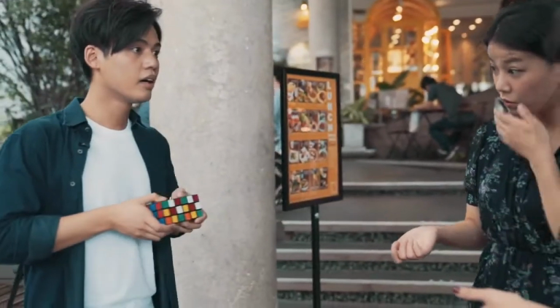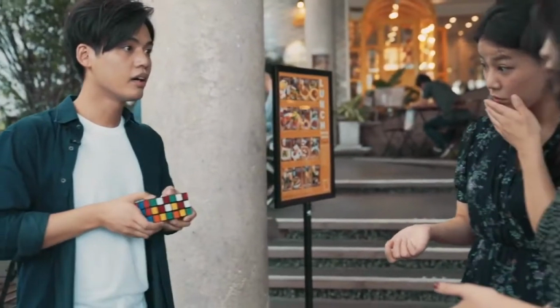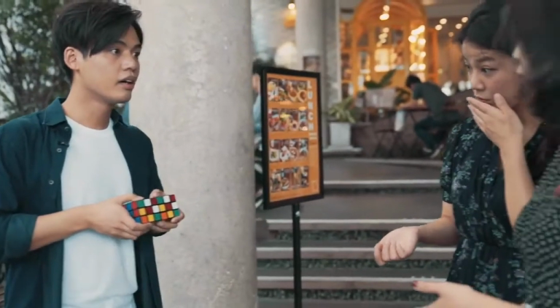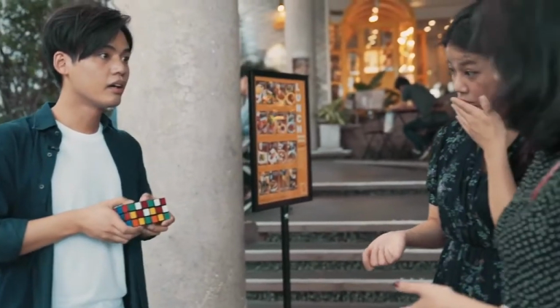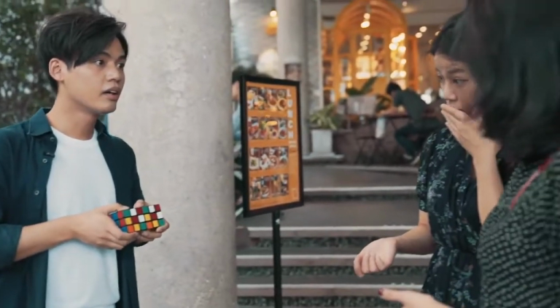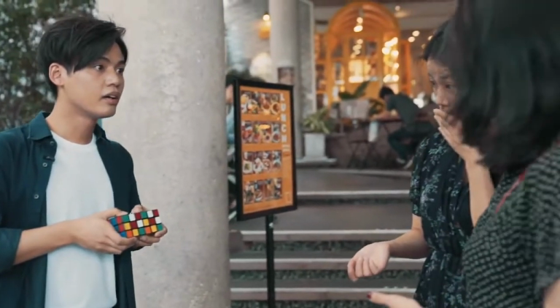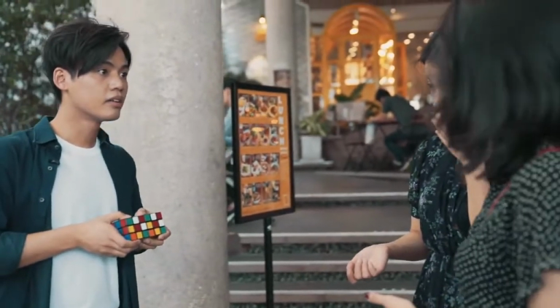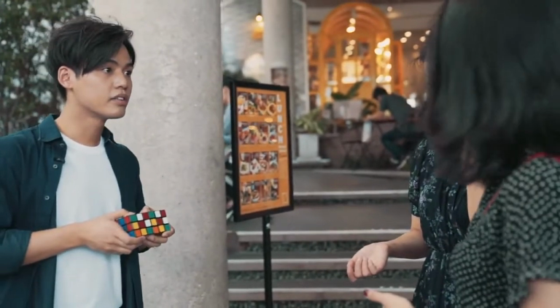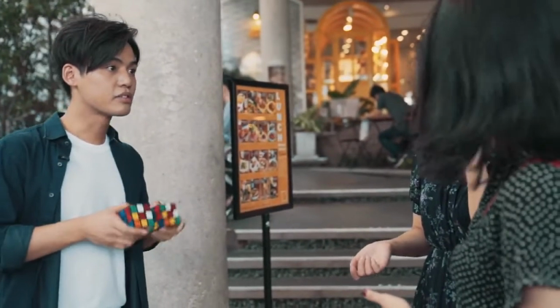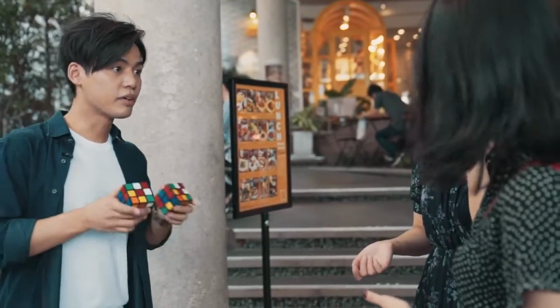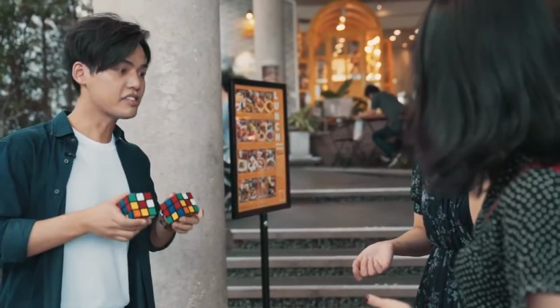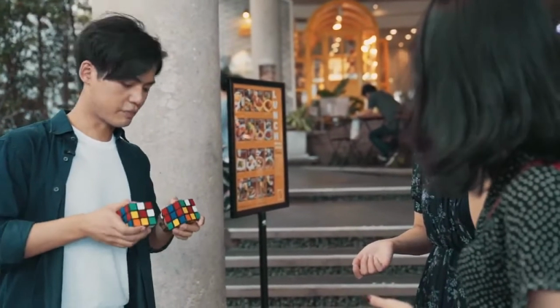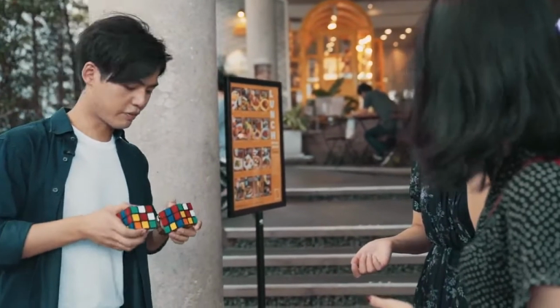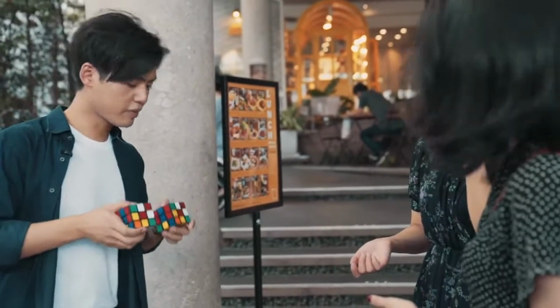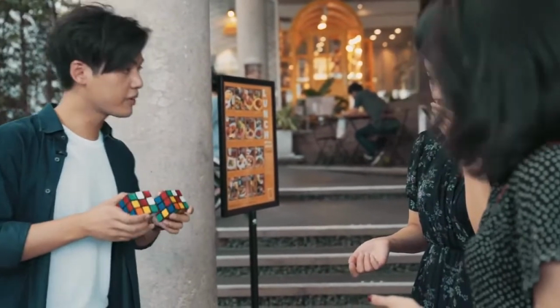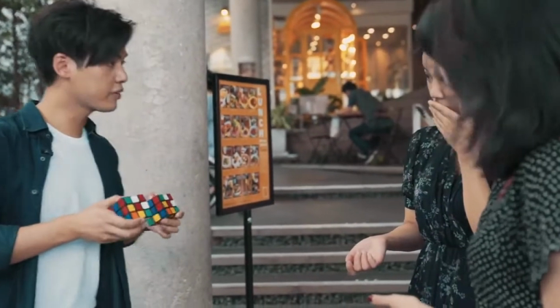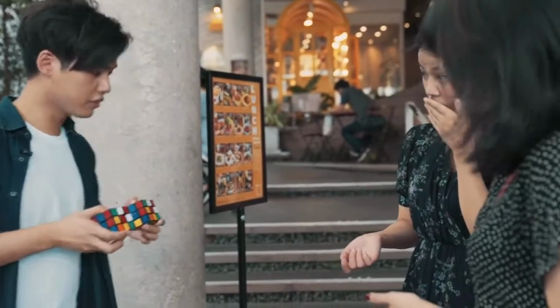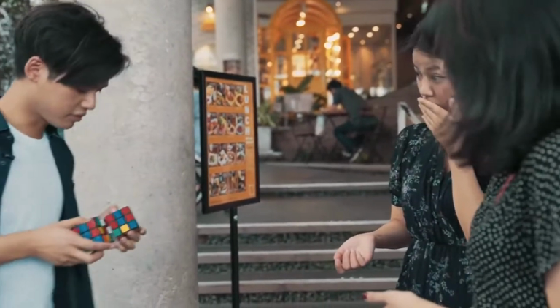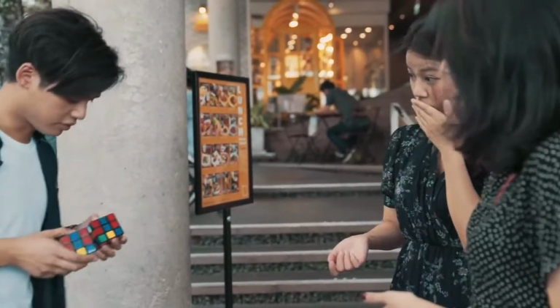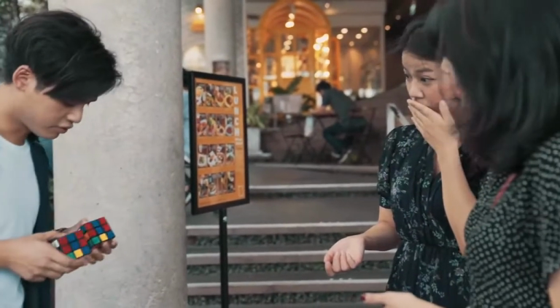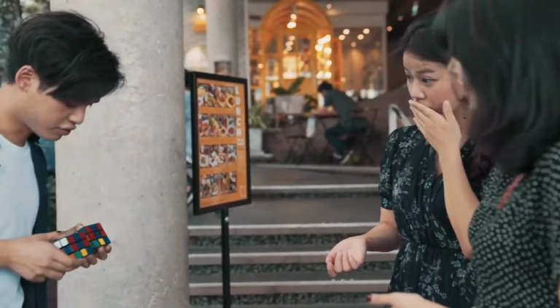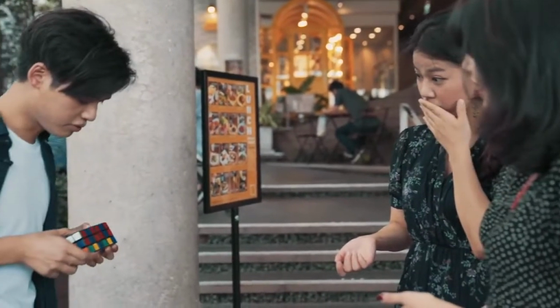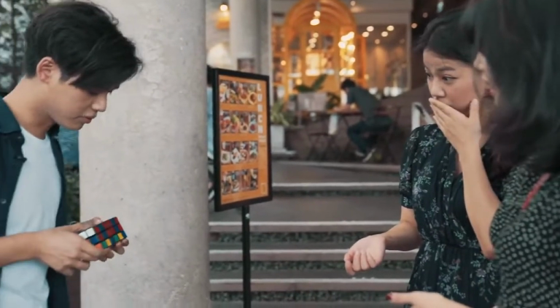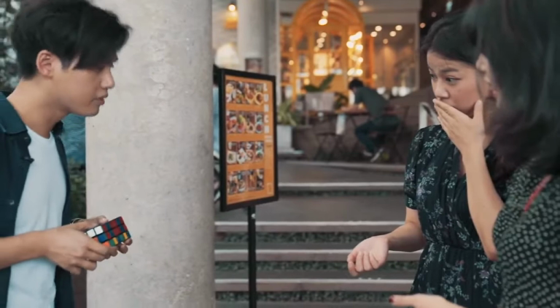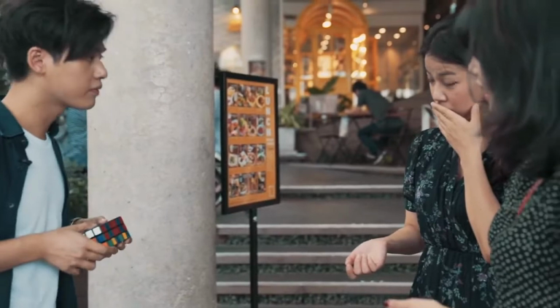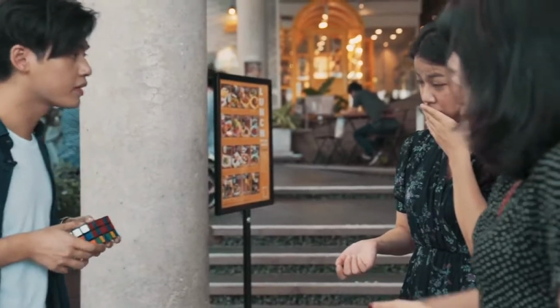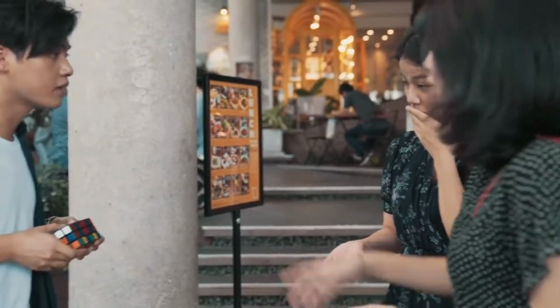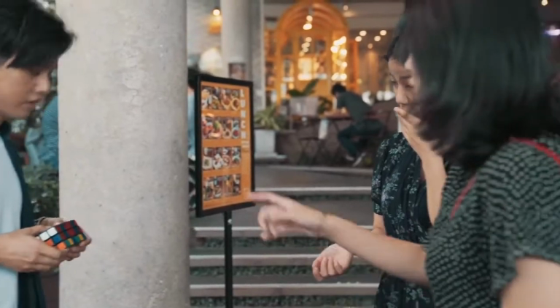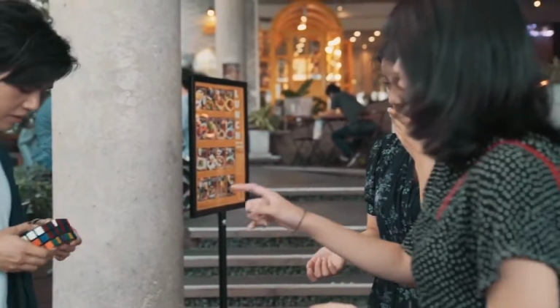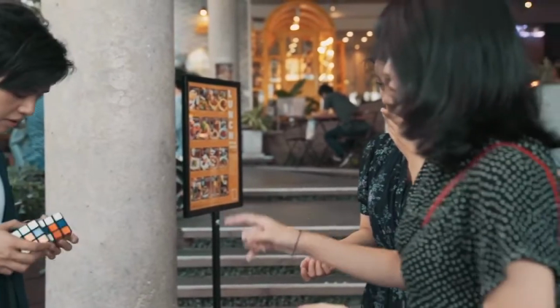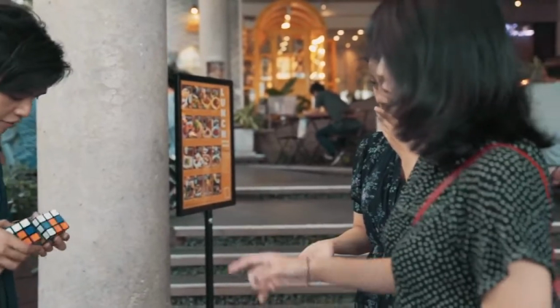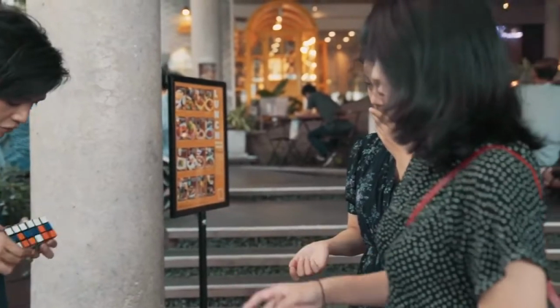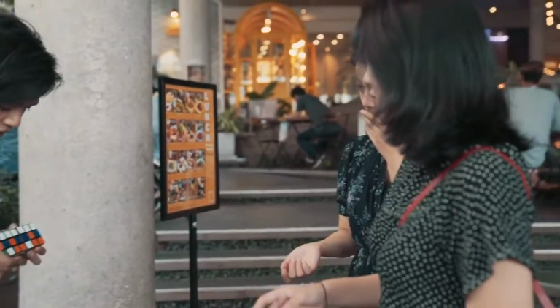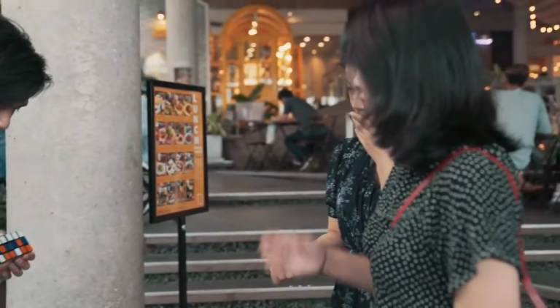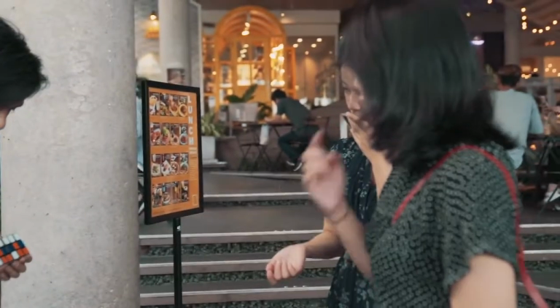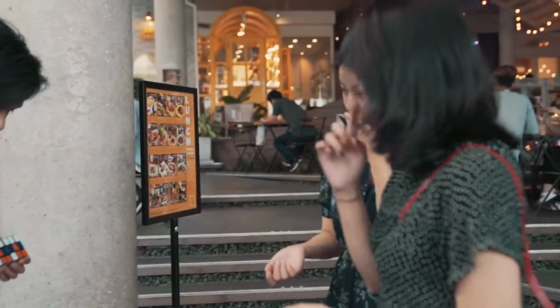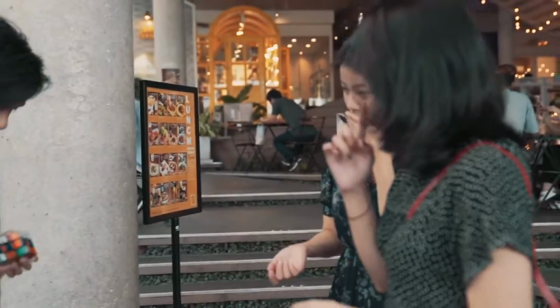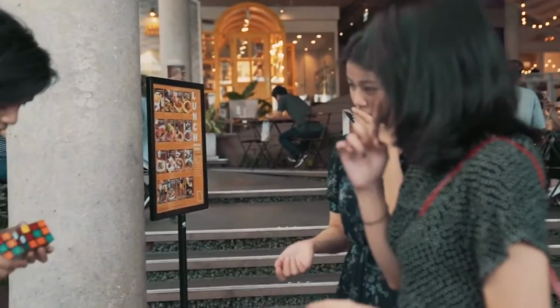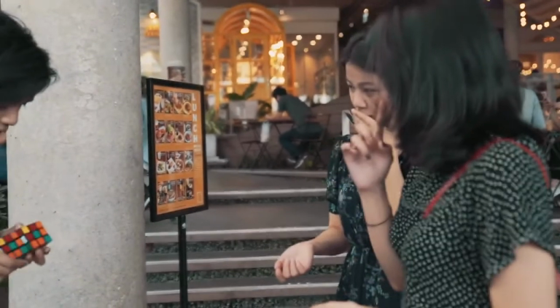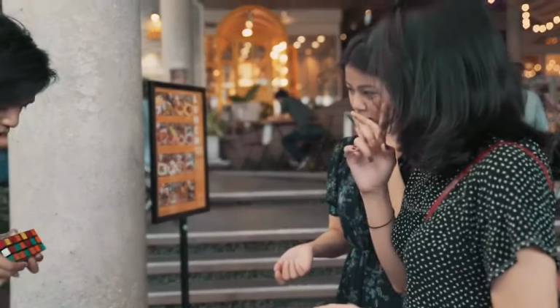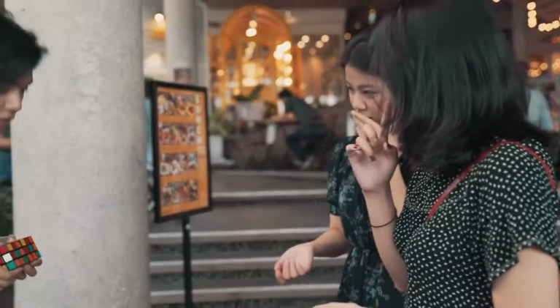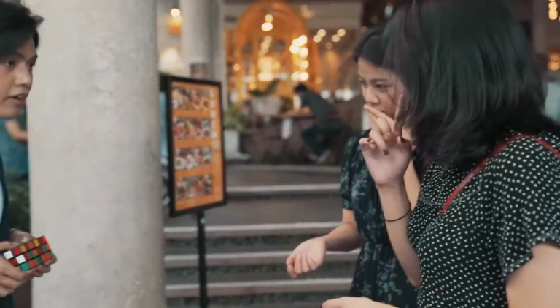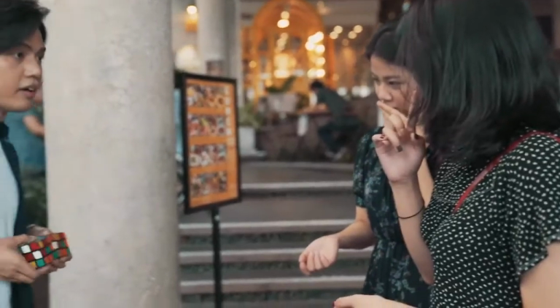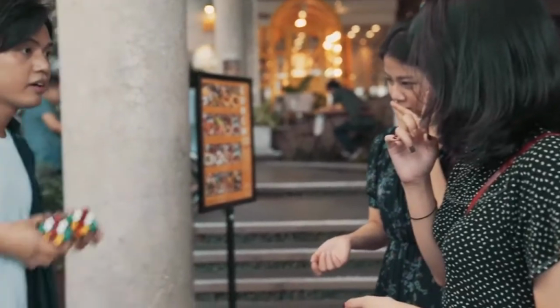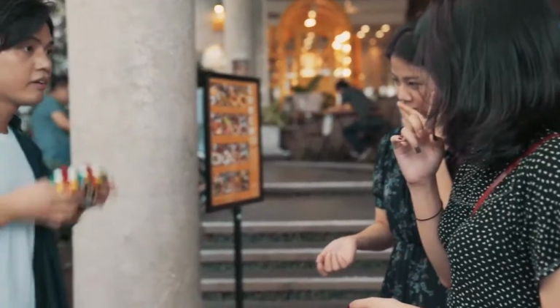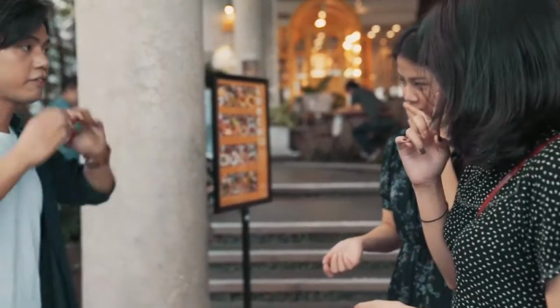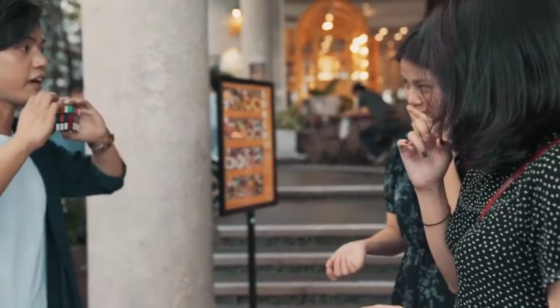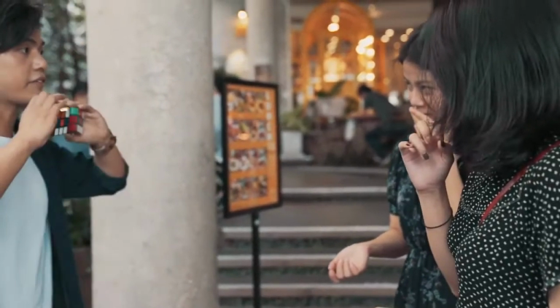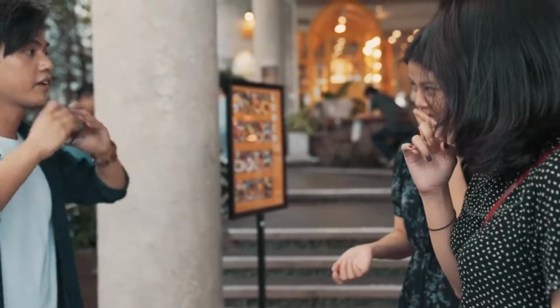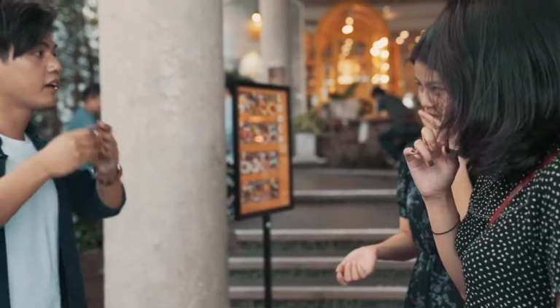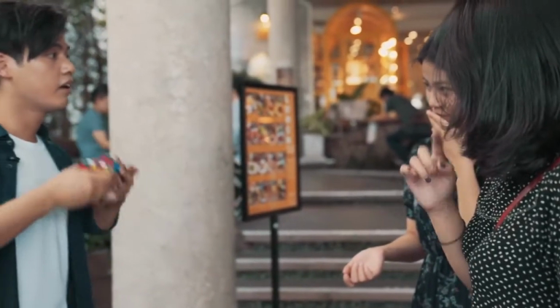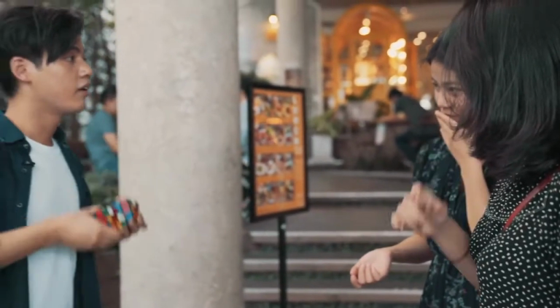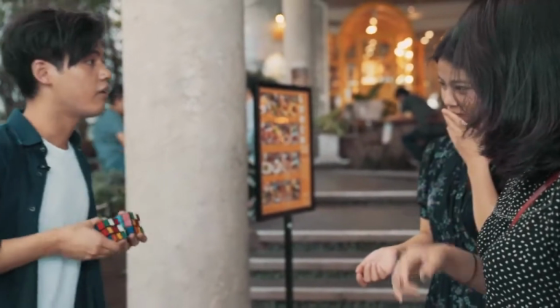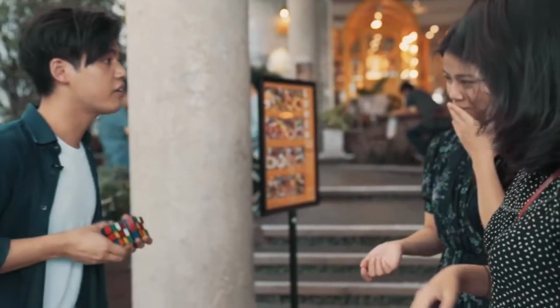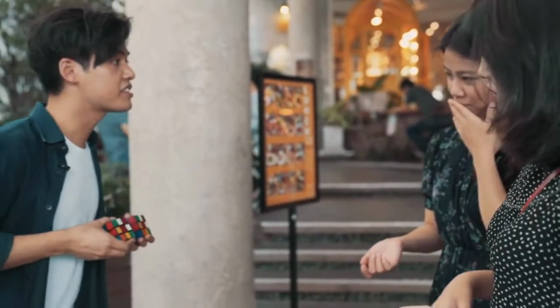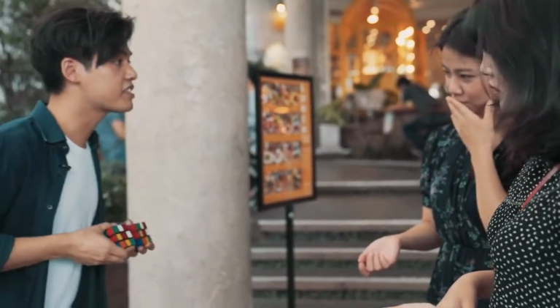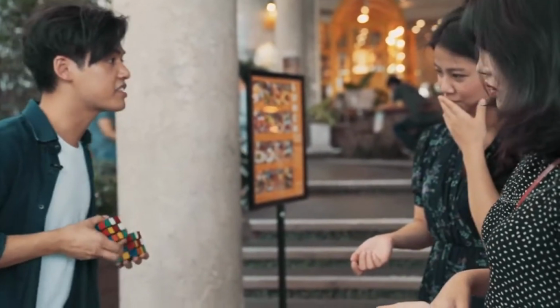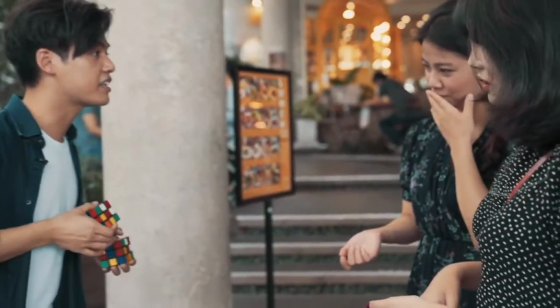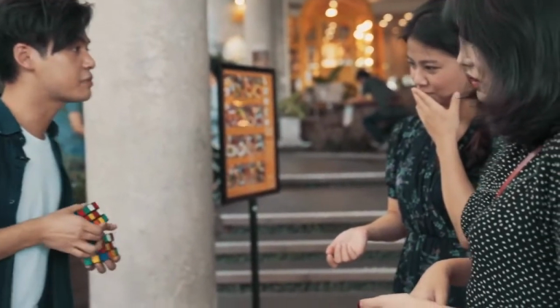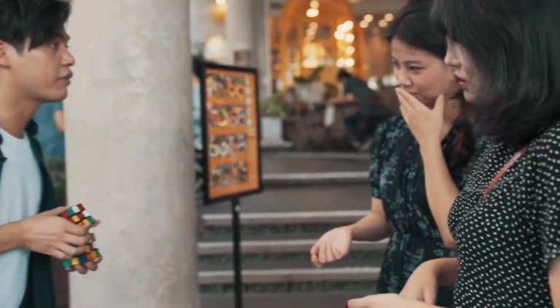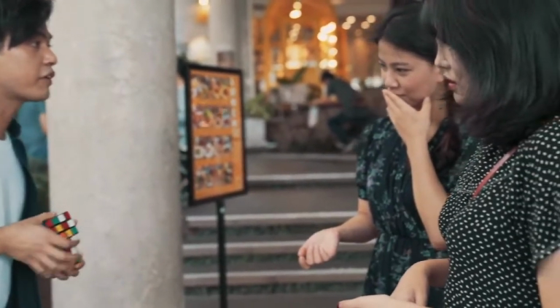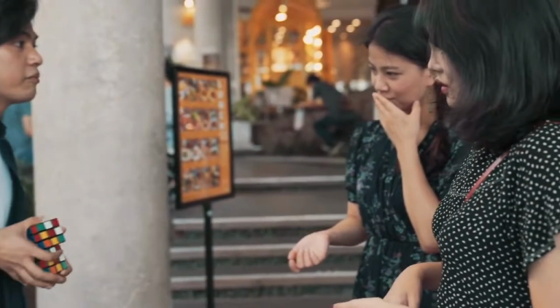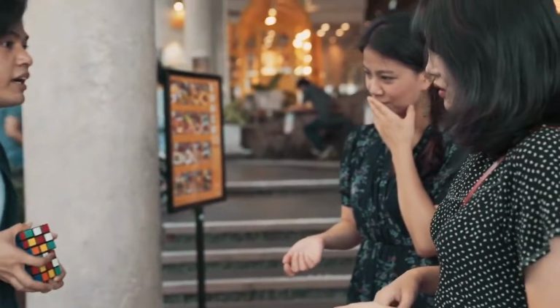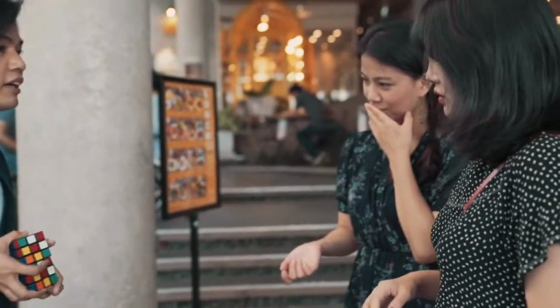Look. There's one side perfect match. Two. Three. Four. Five. All six sides perfect match.